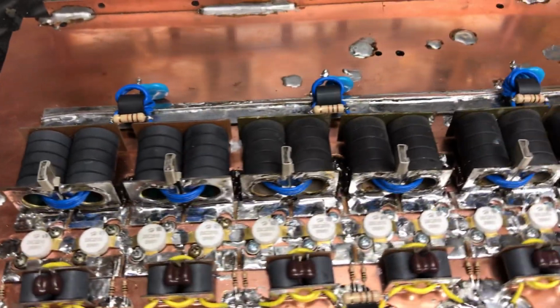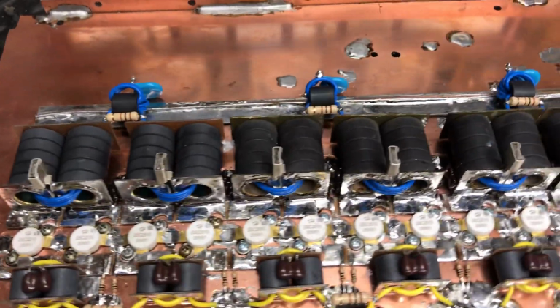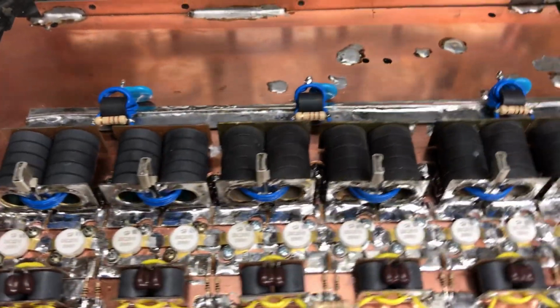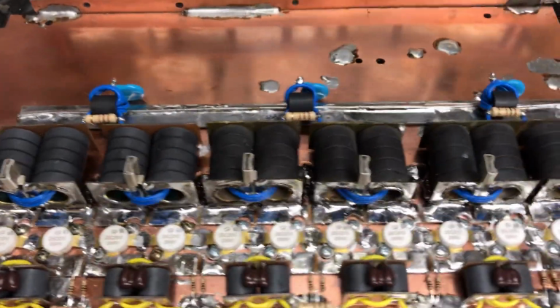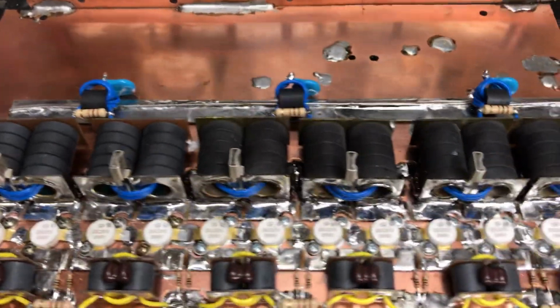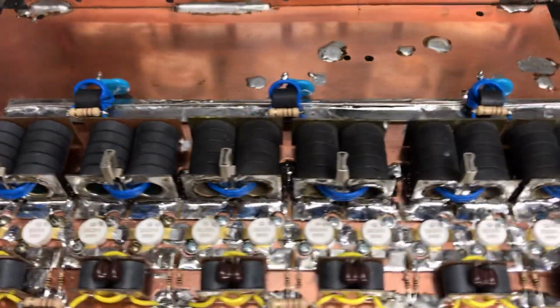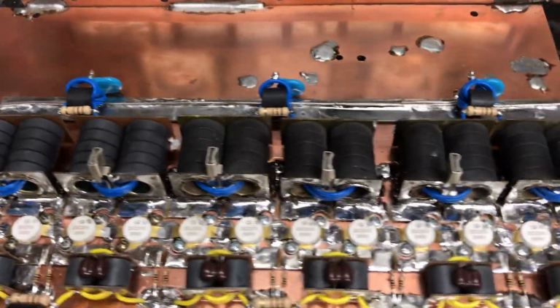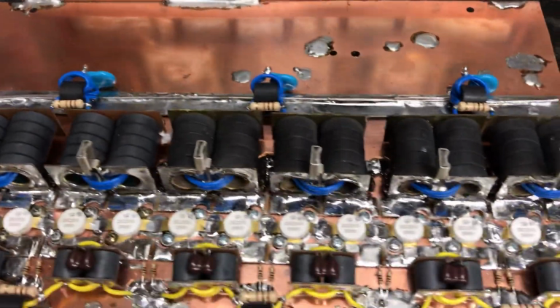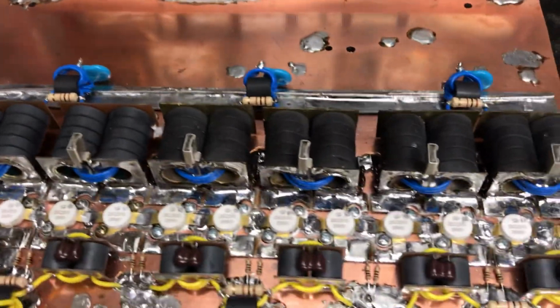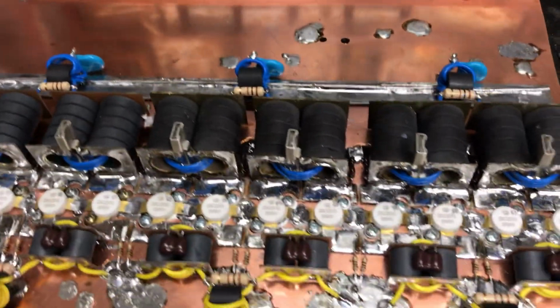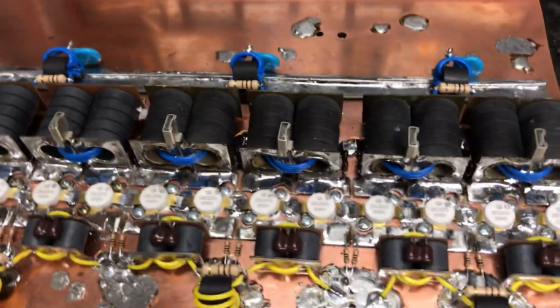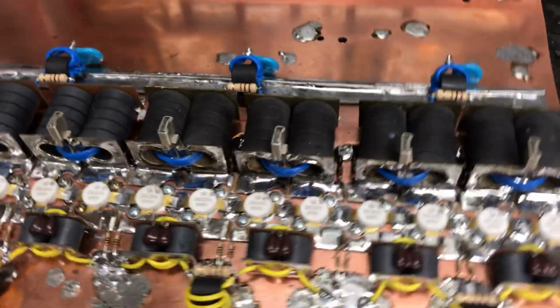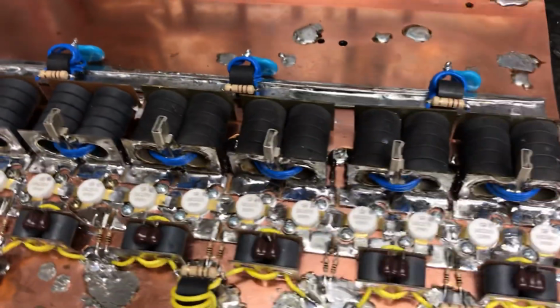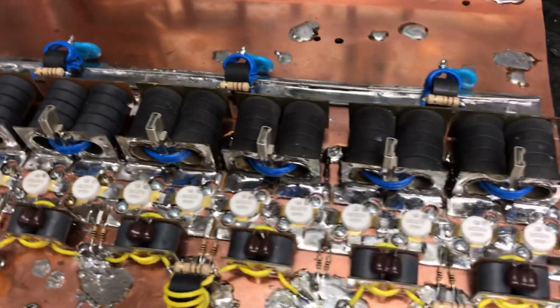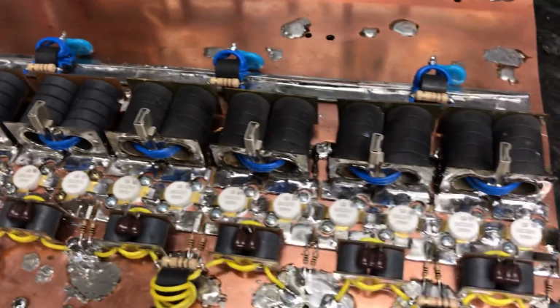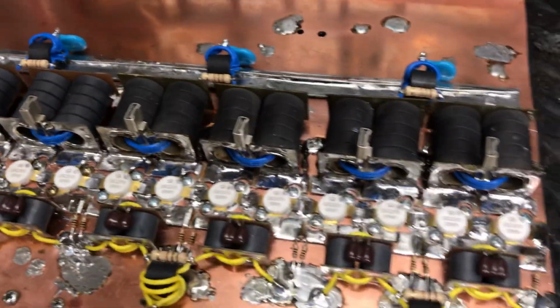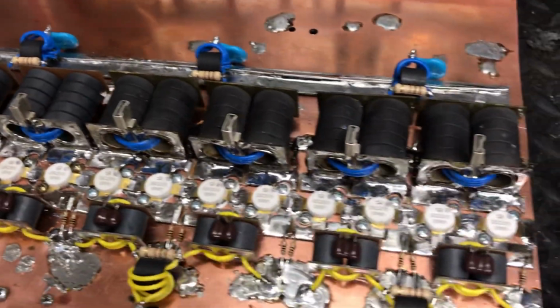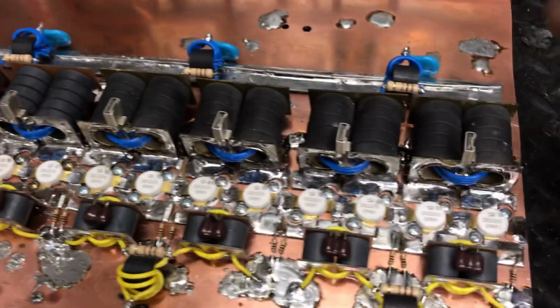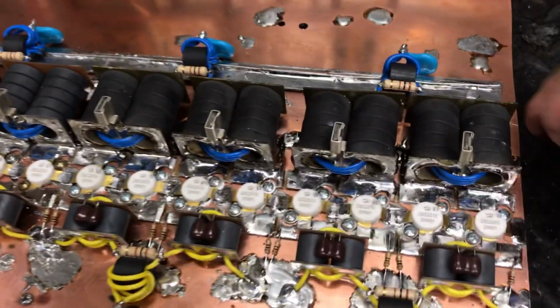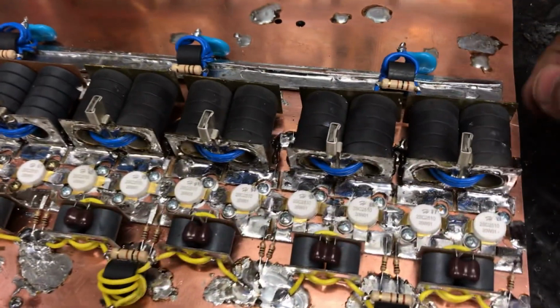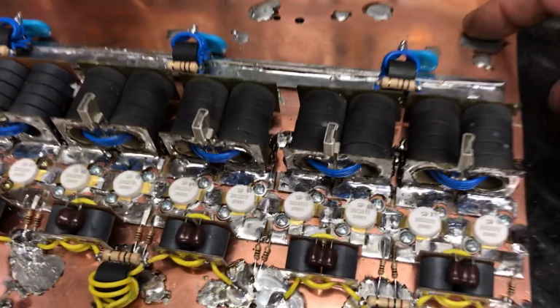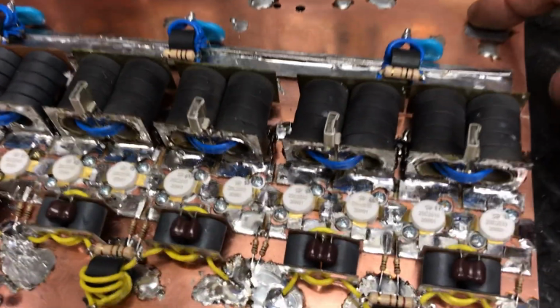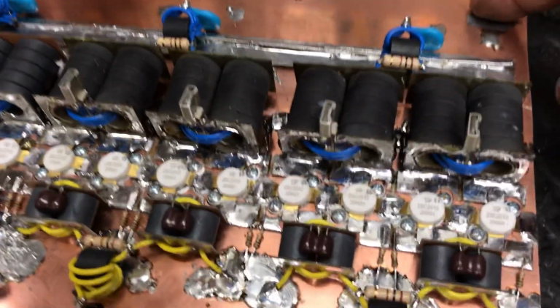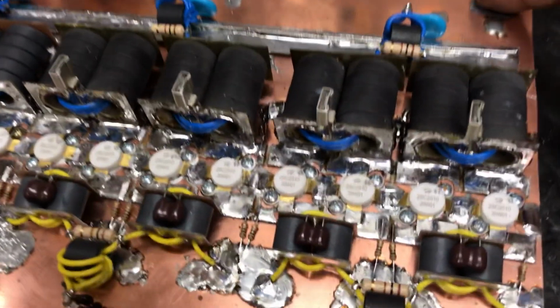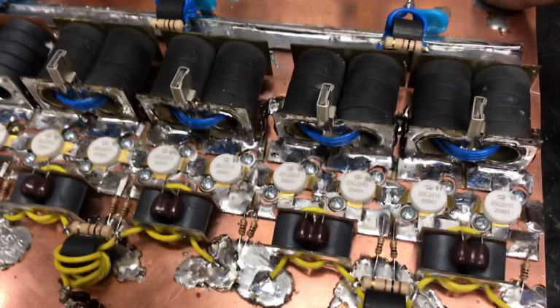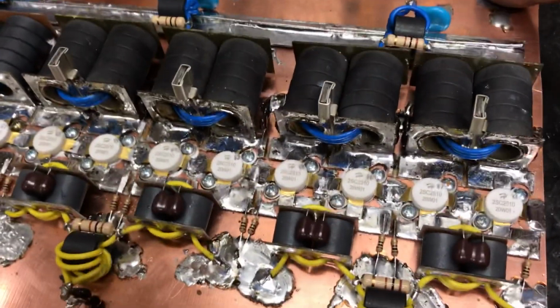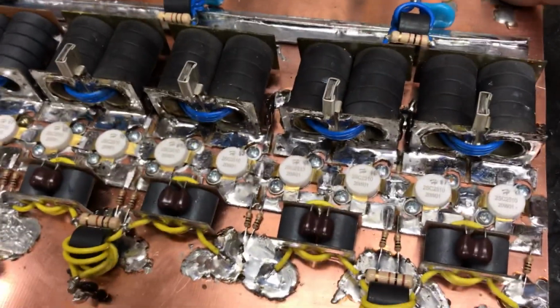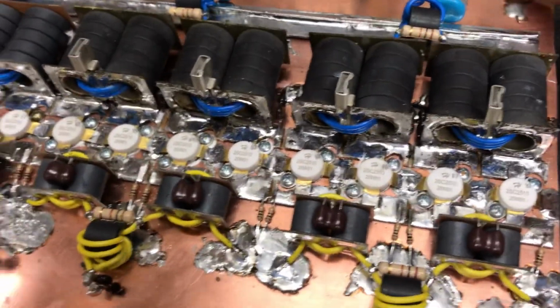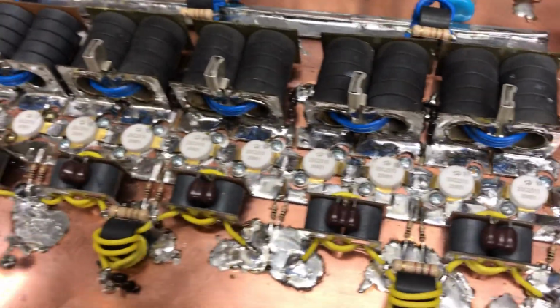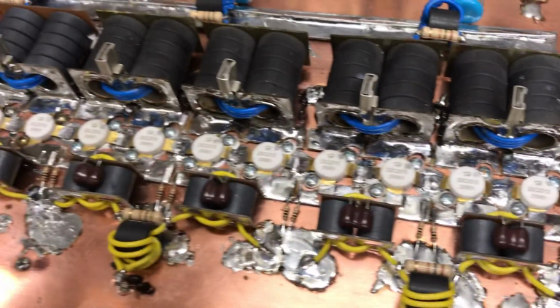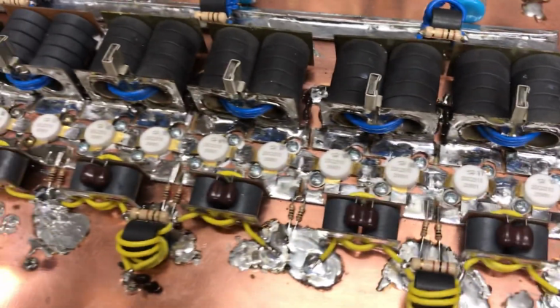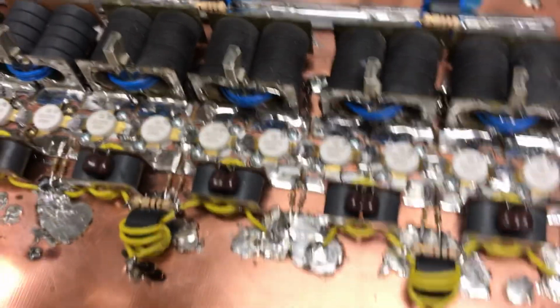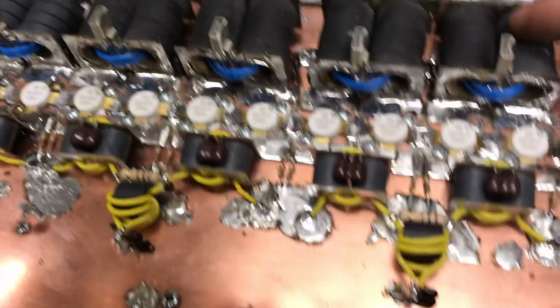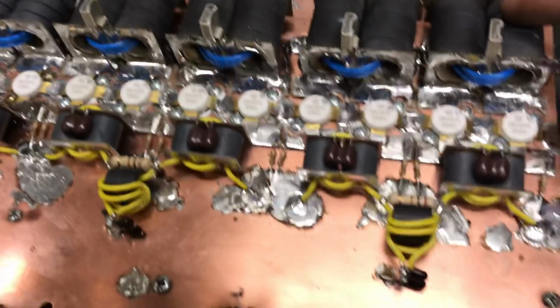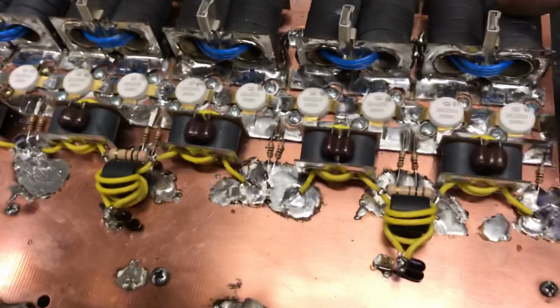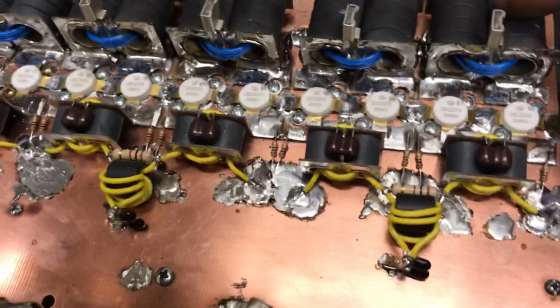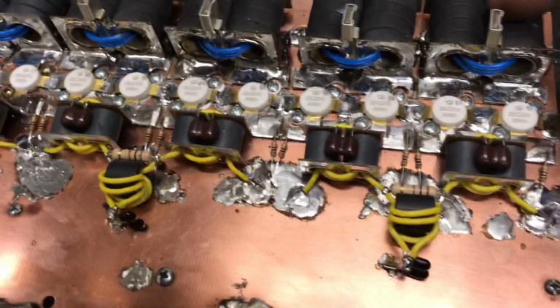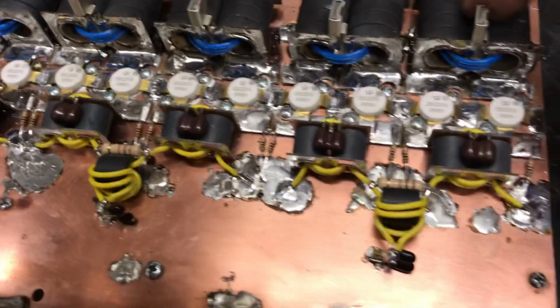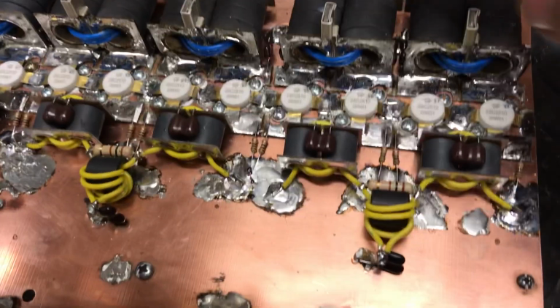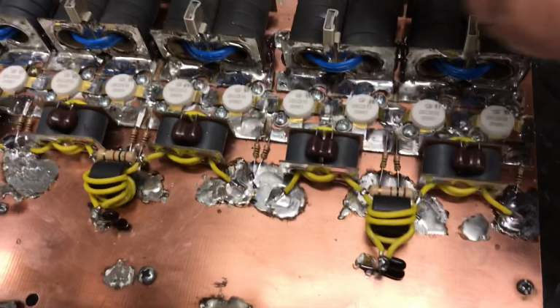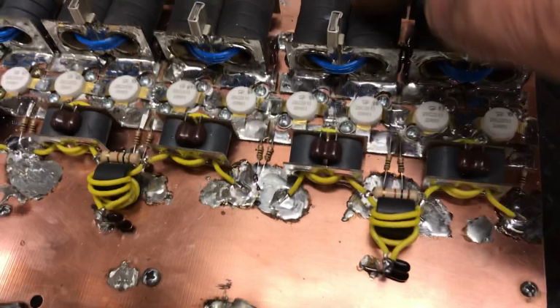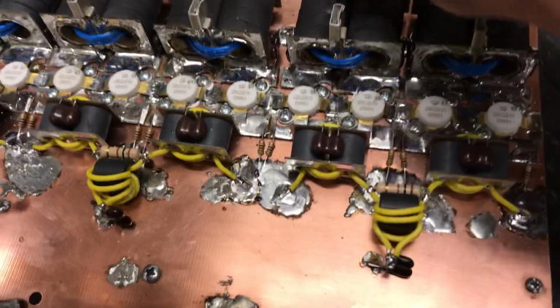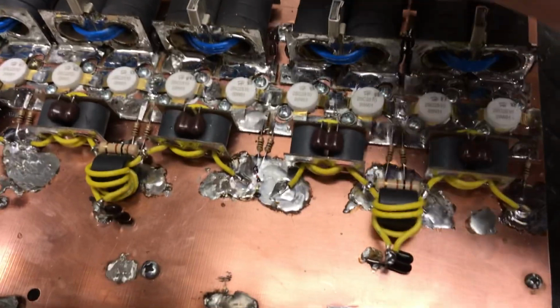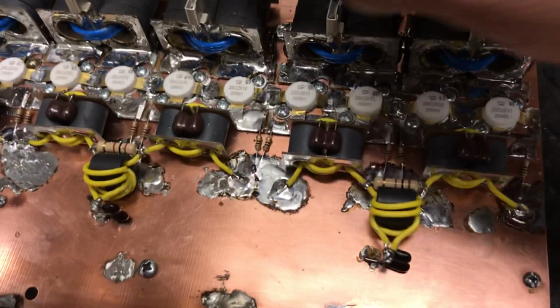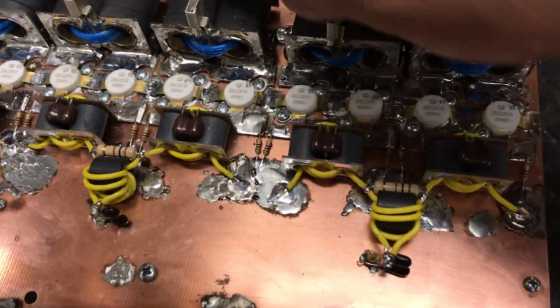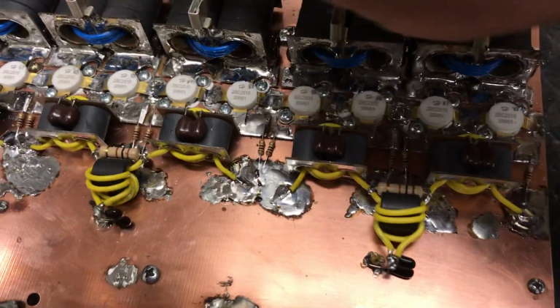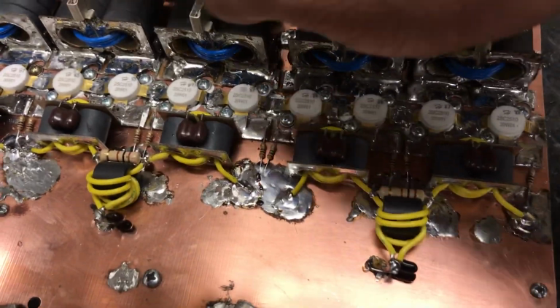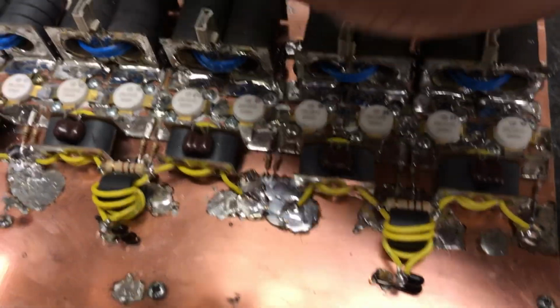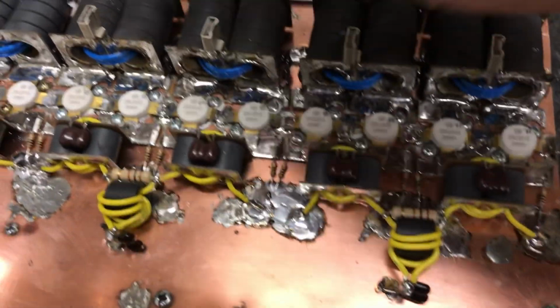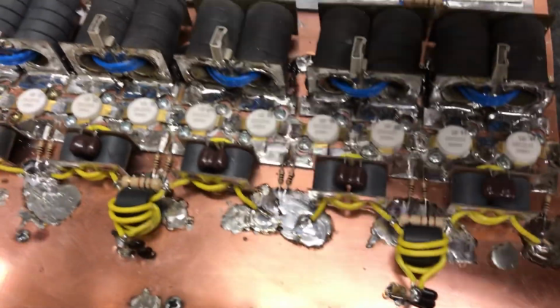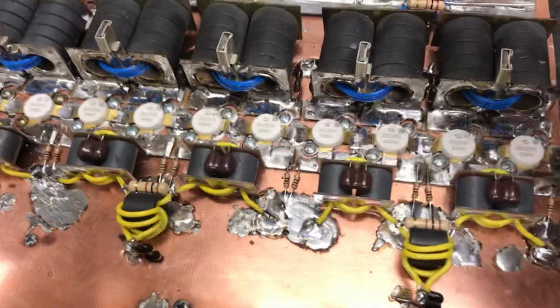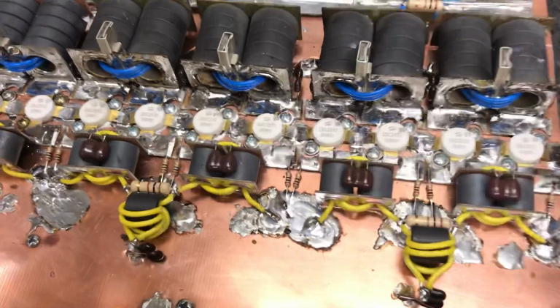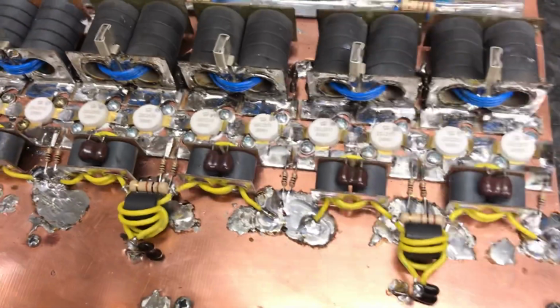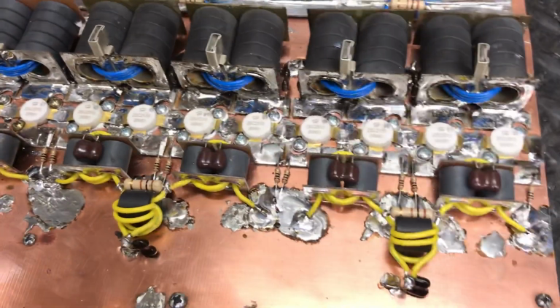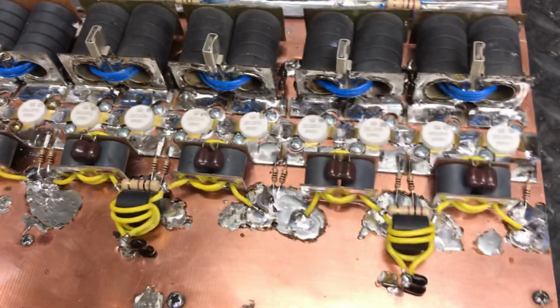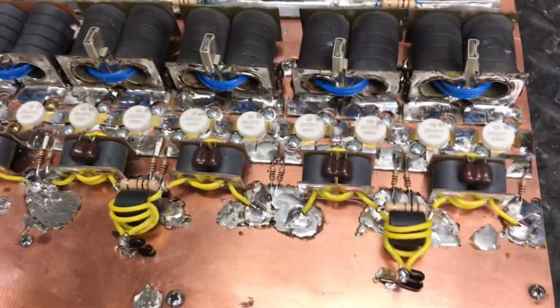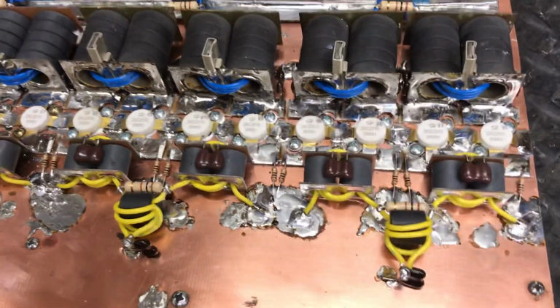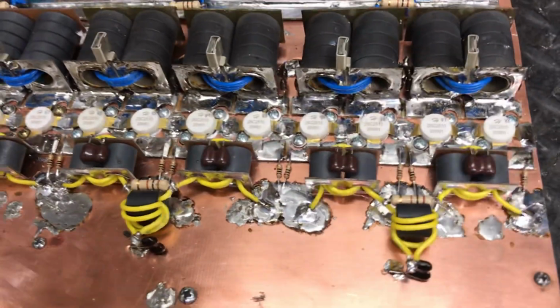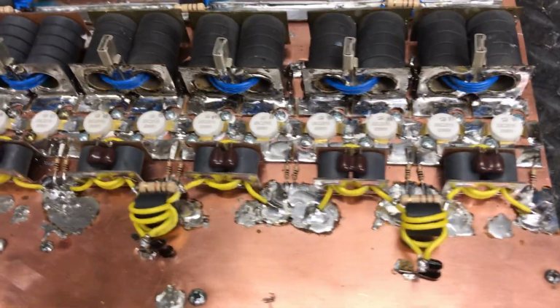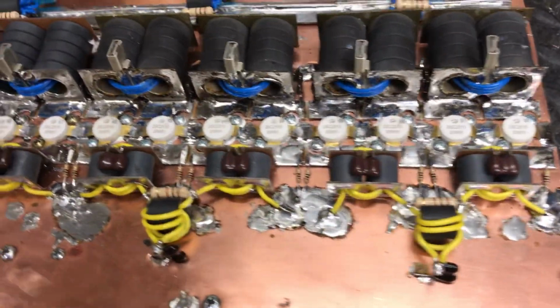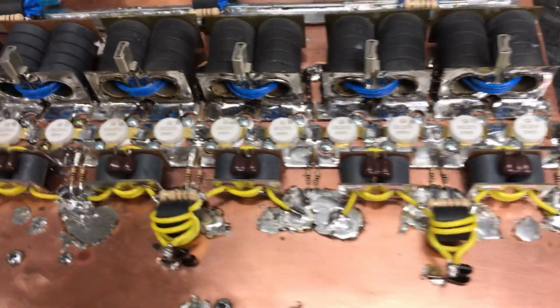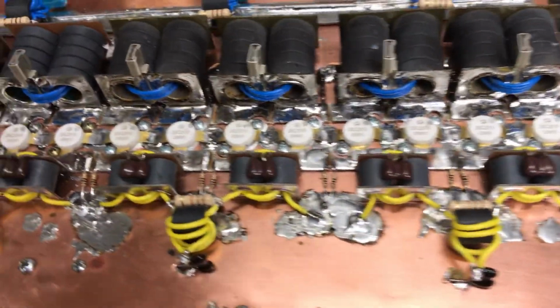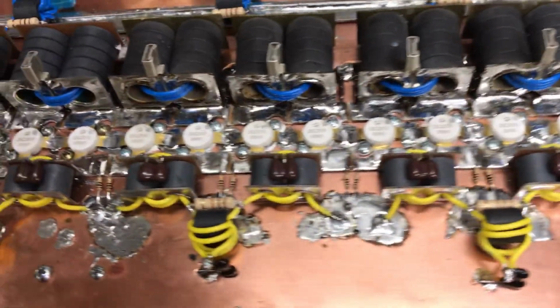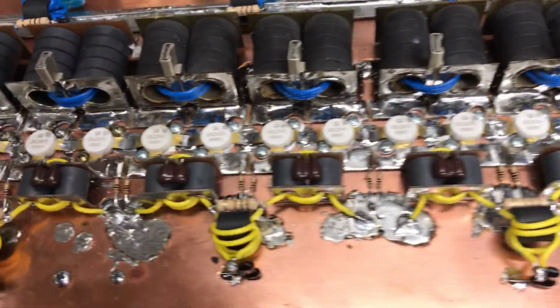Actually, the only thing we're using is the original boards — these 1, 2, 3, 4 output transformers. Everything else will be new. All new wires.